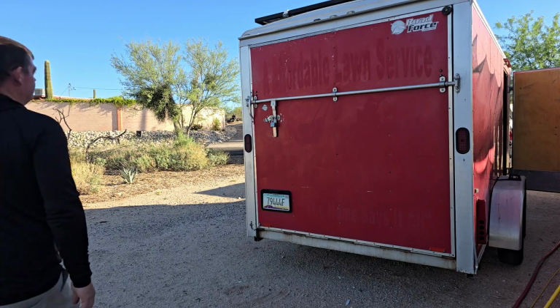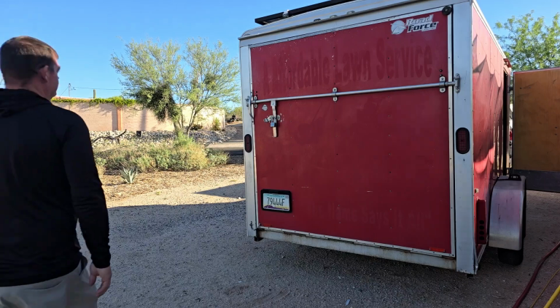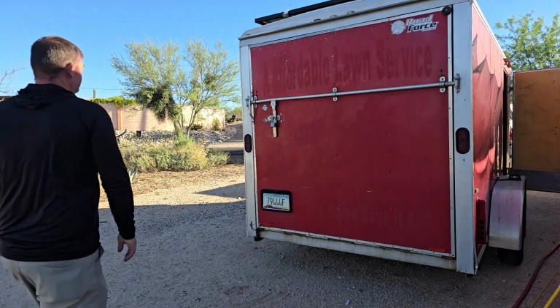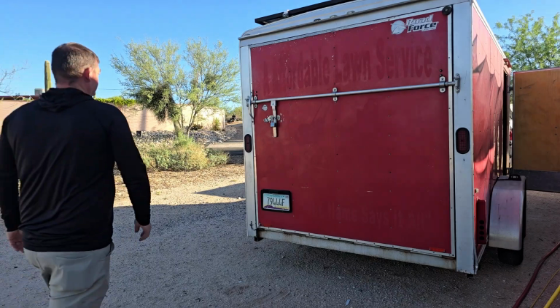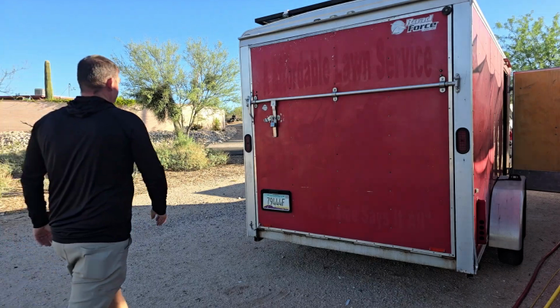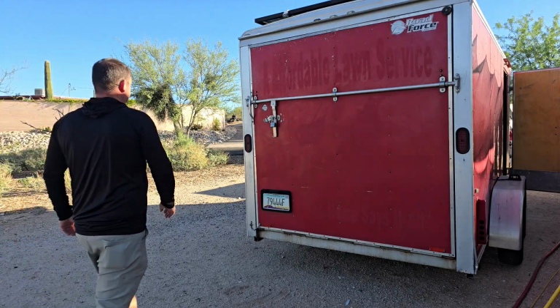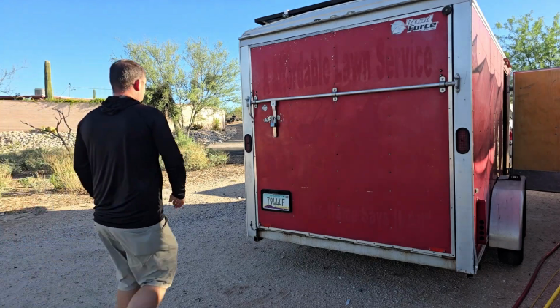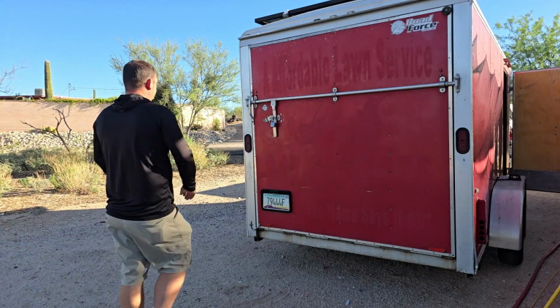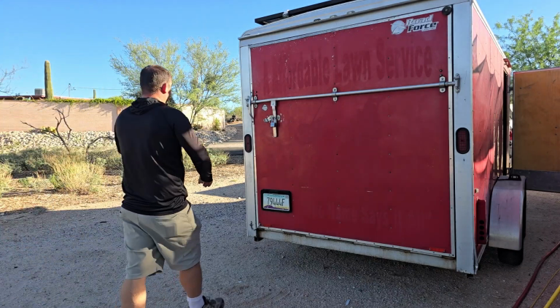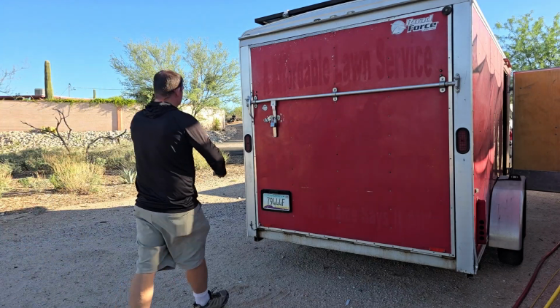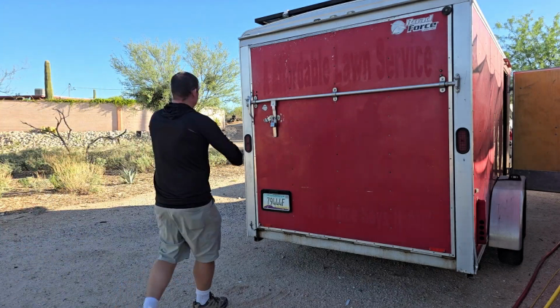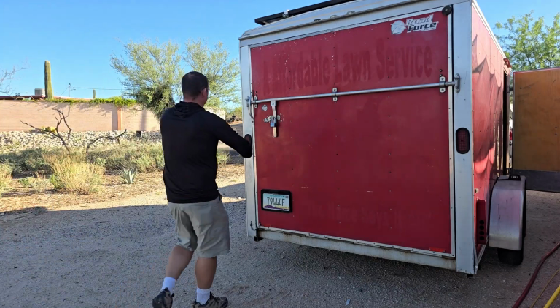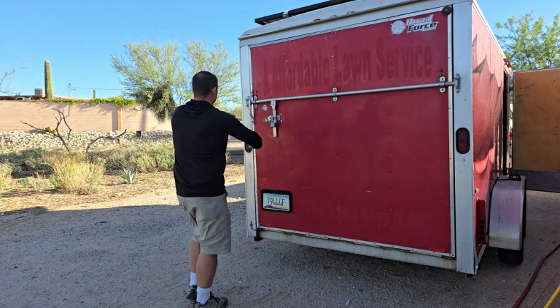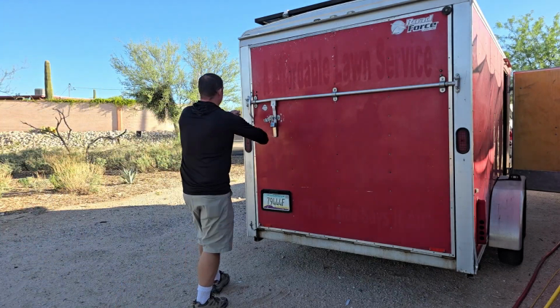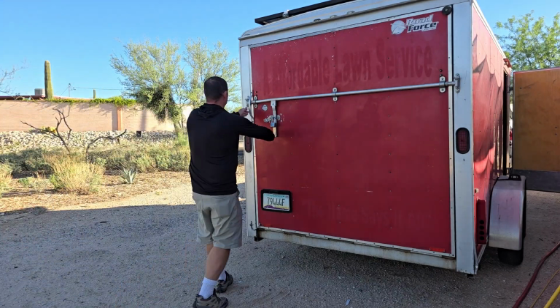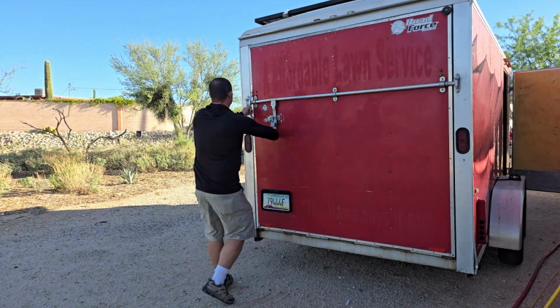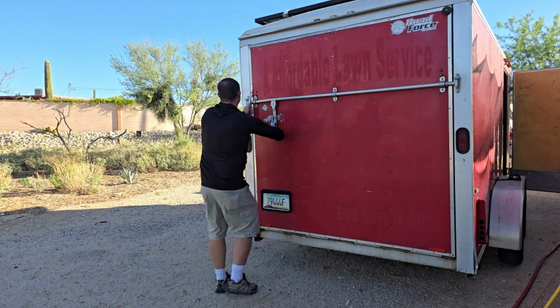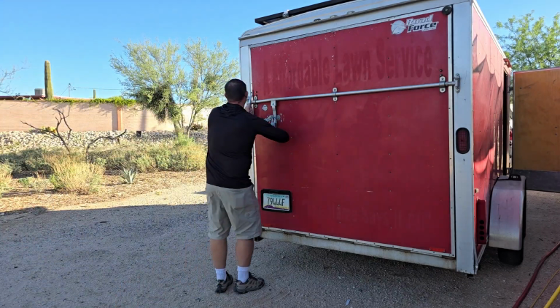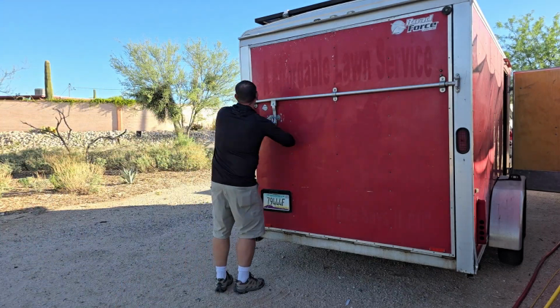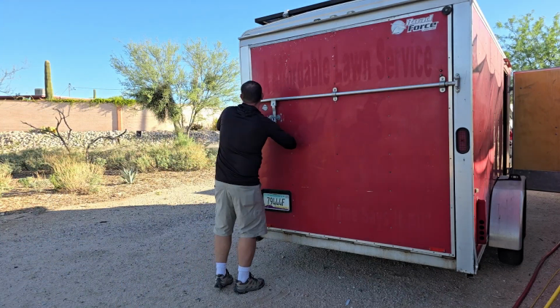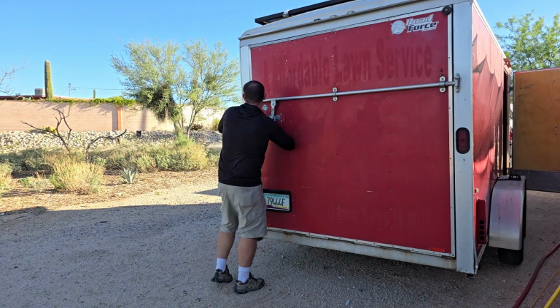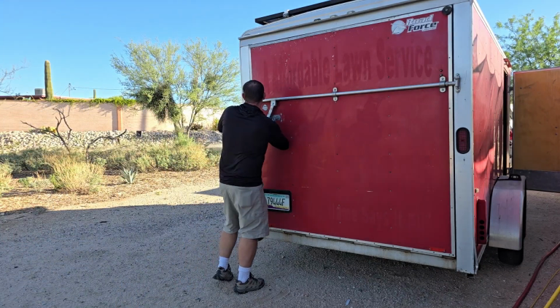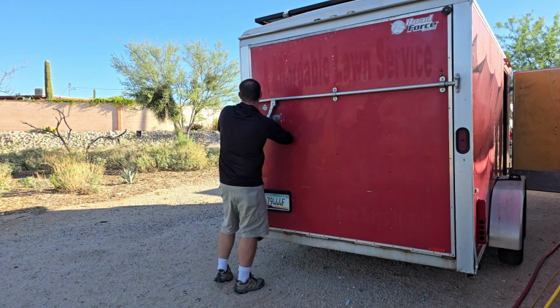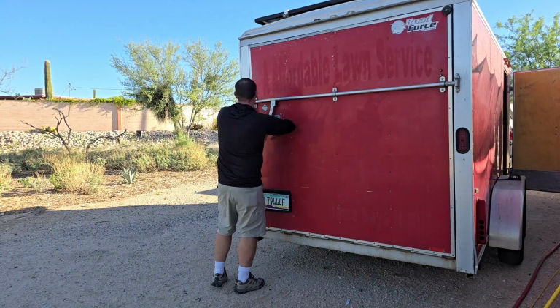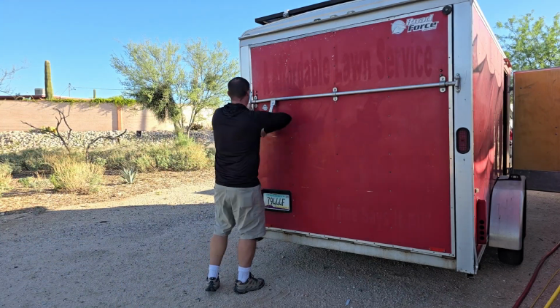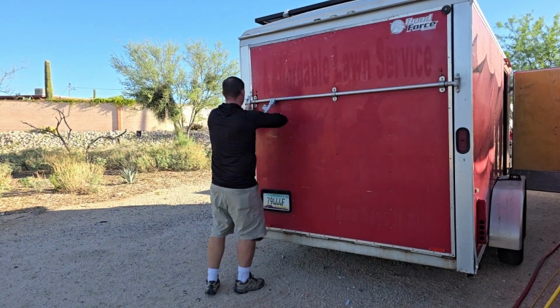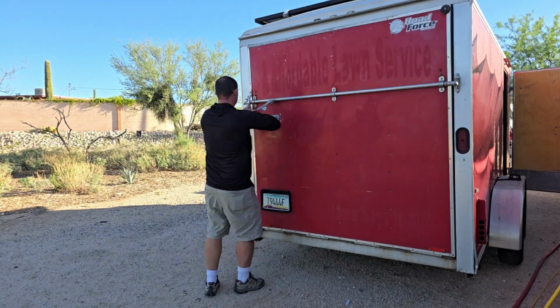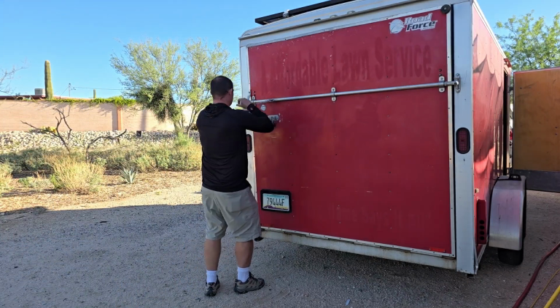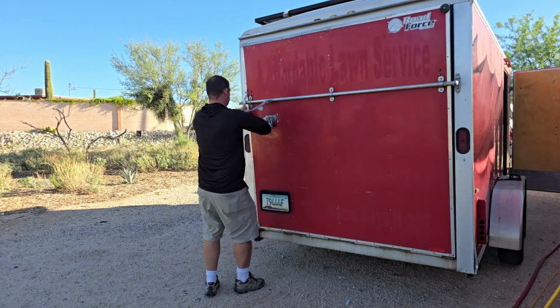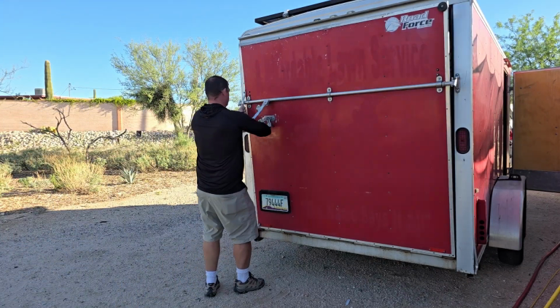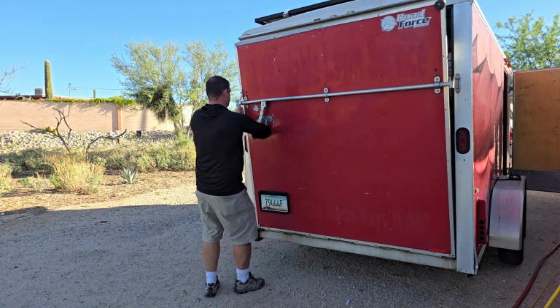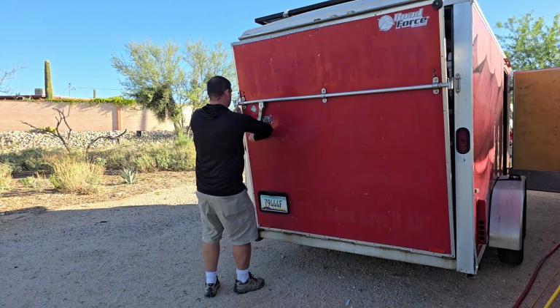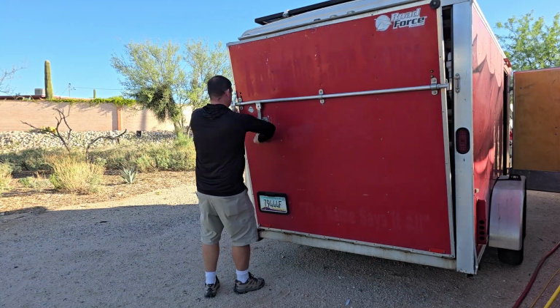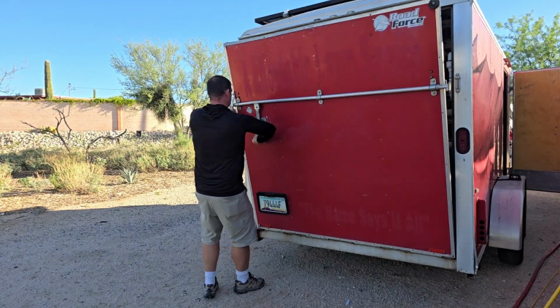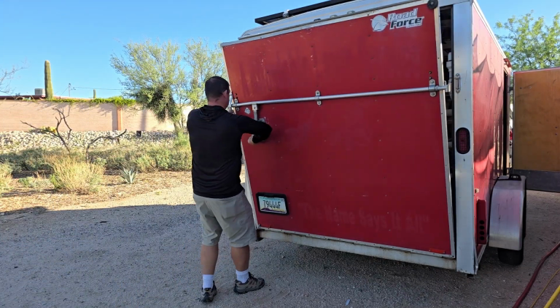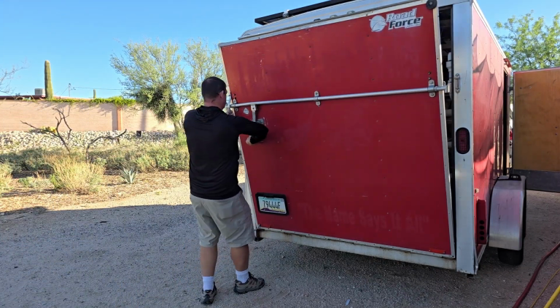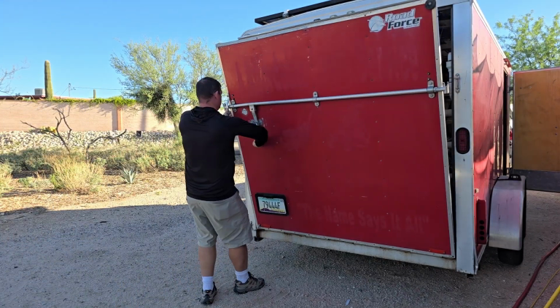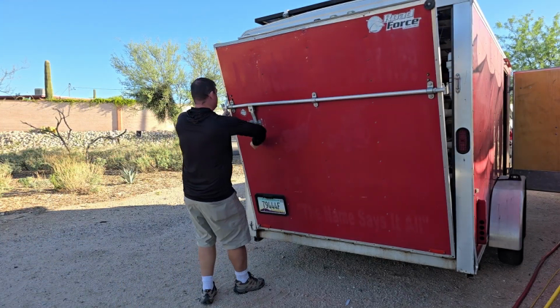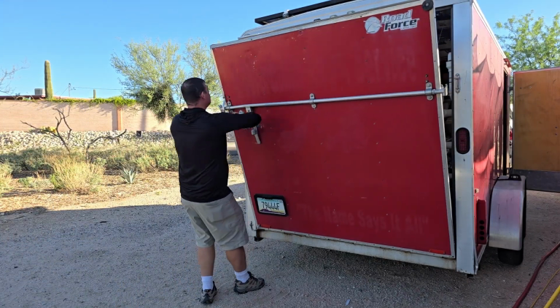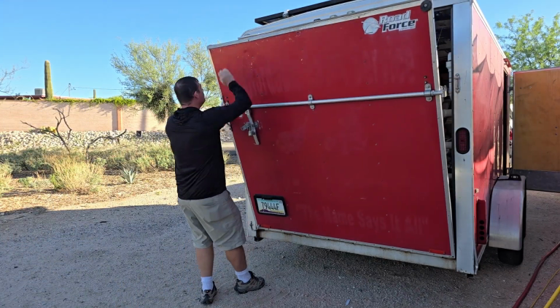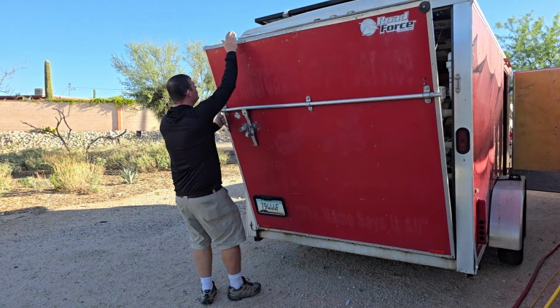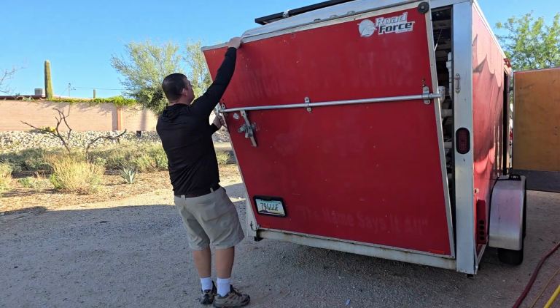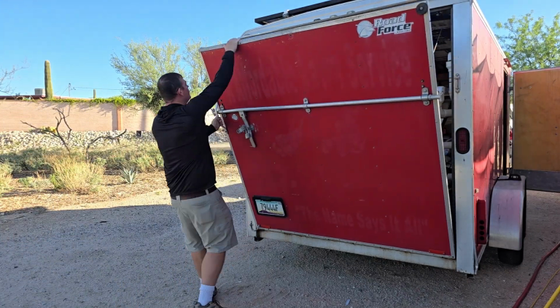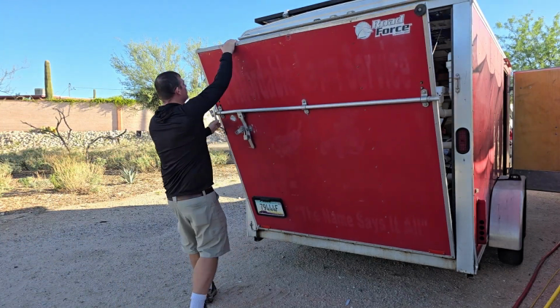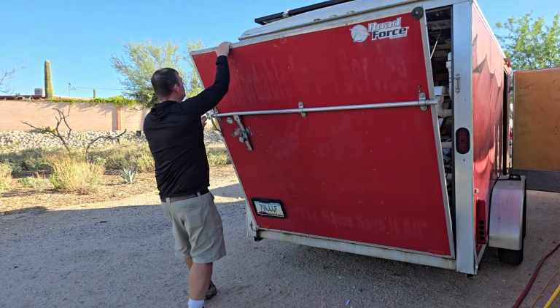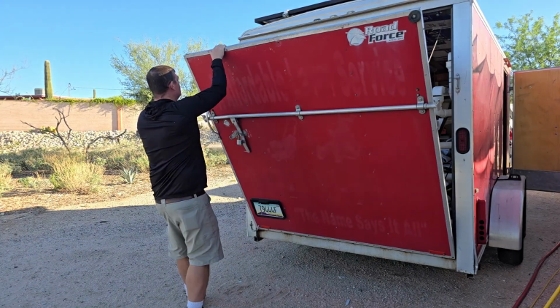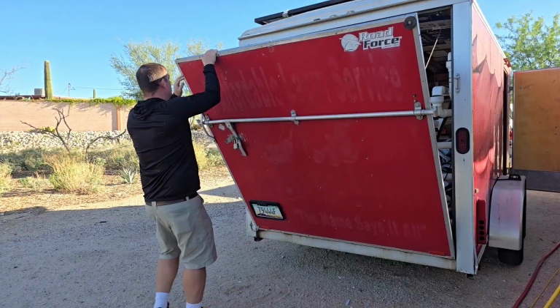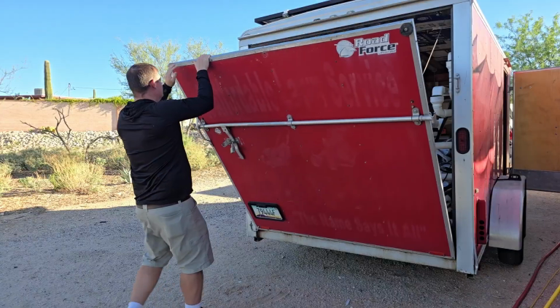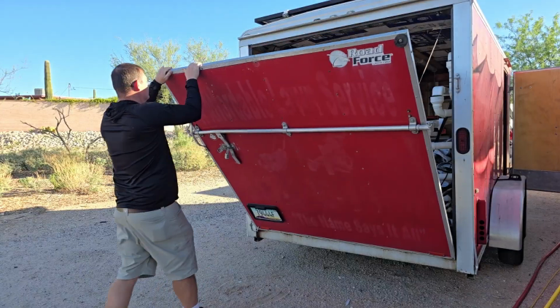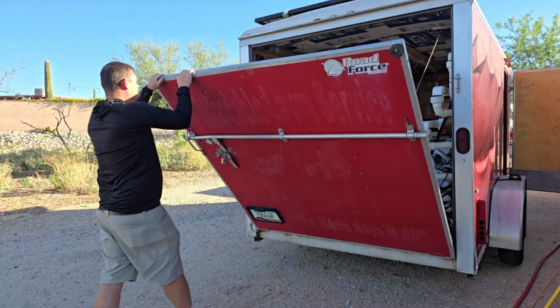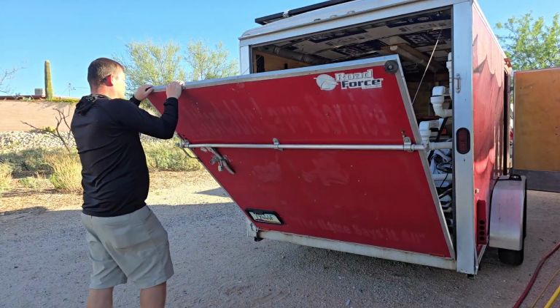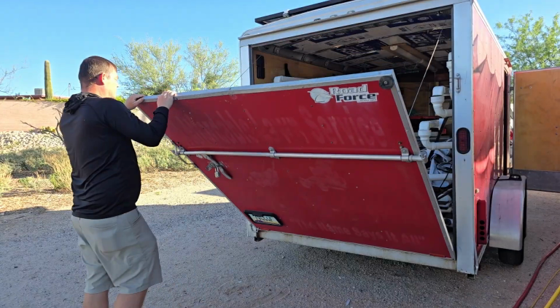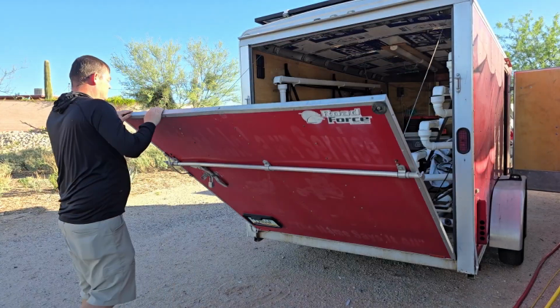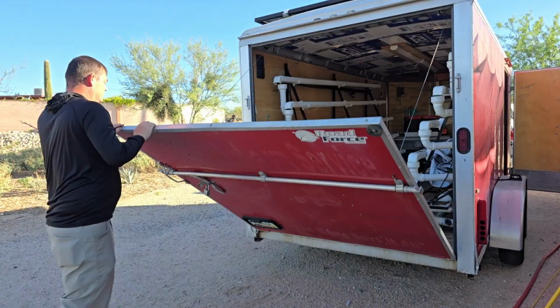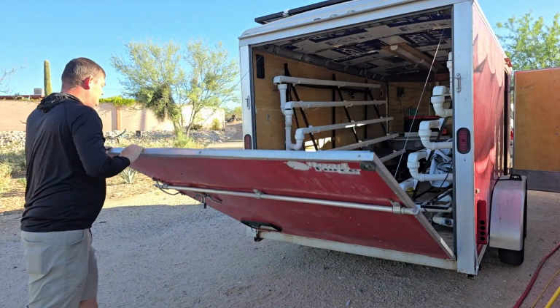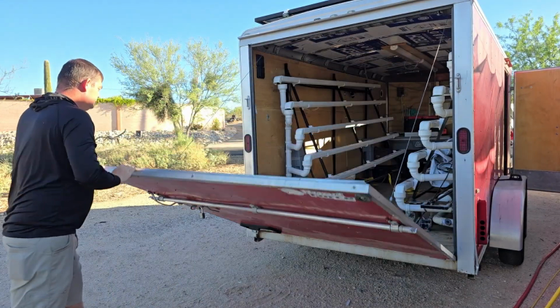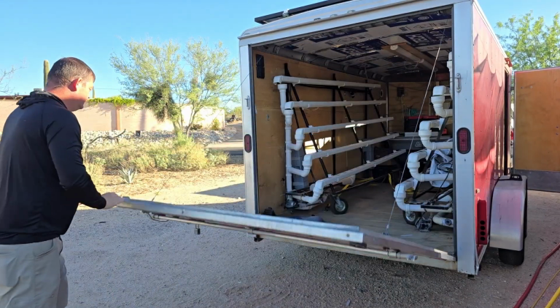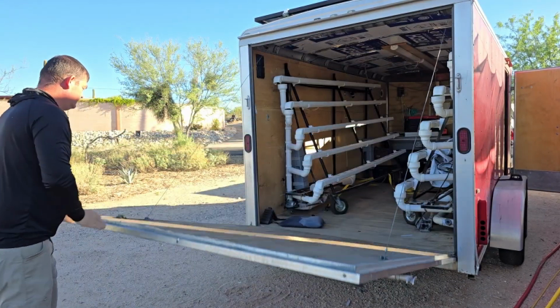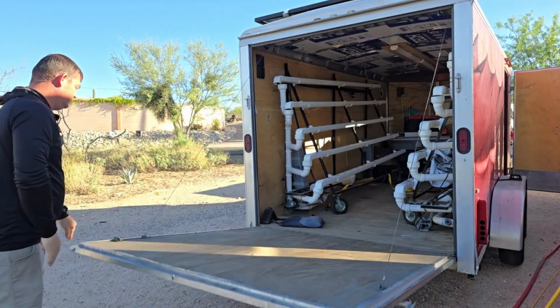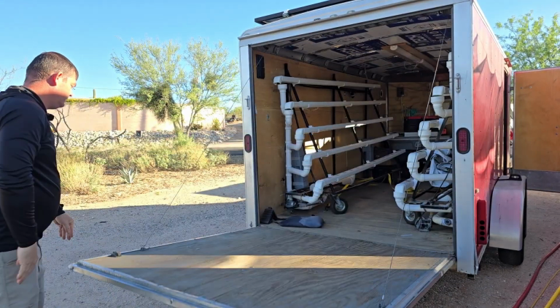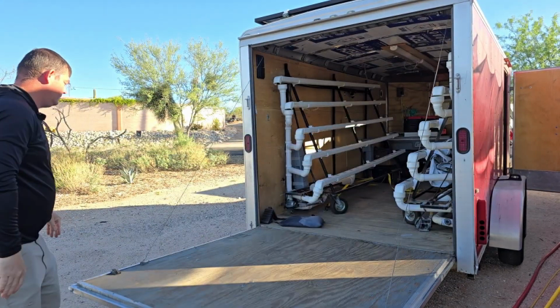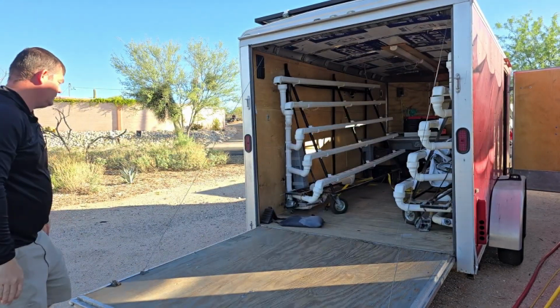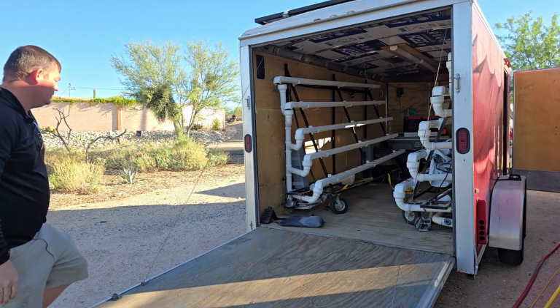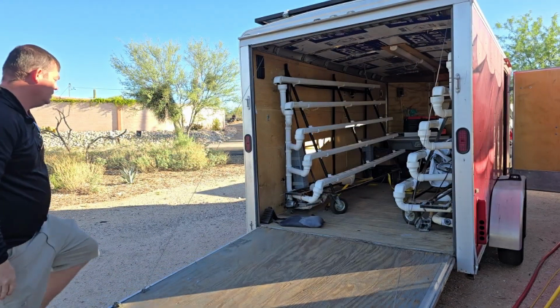Hi, this is John with 520 Greens. Today I wanted to show you how I transplant a few hundred heads of lettuce after a successful weekend of farmers markets.